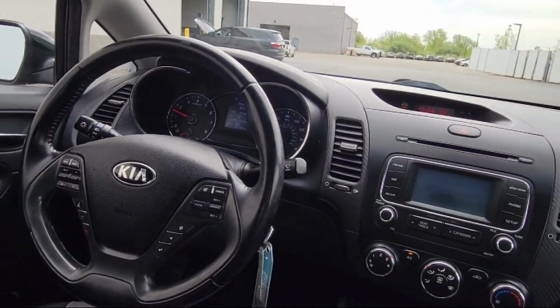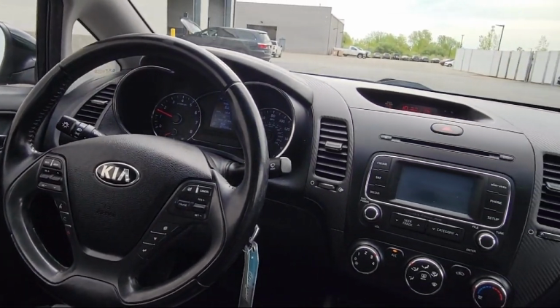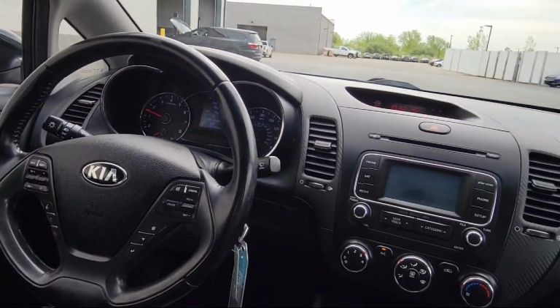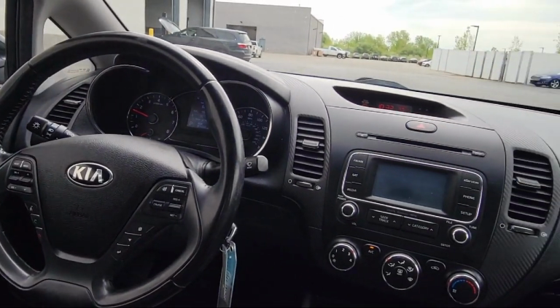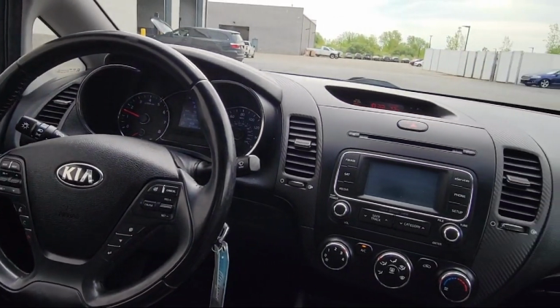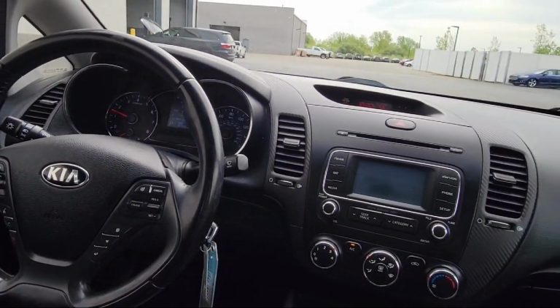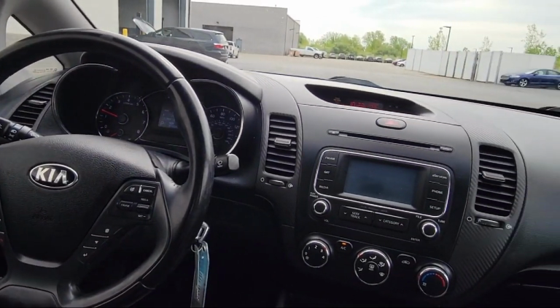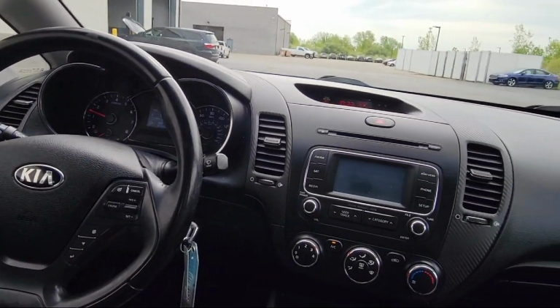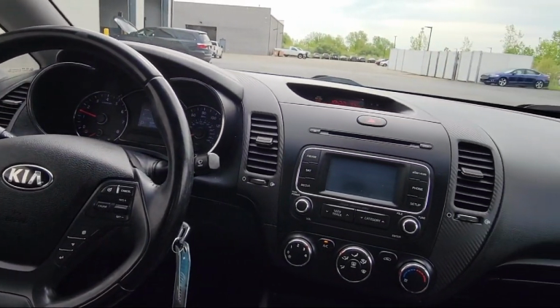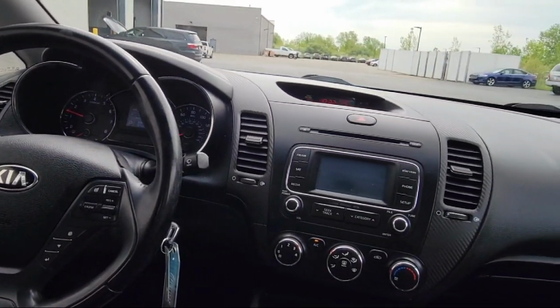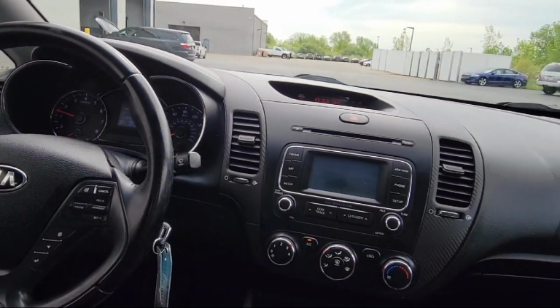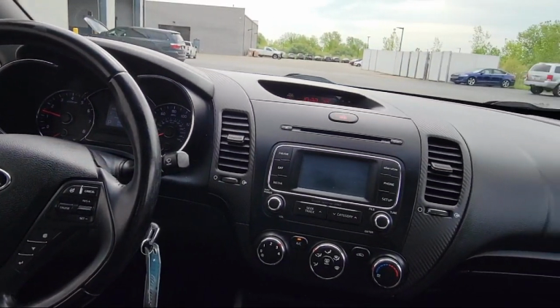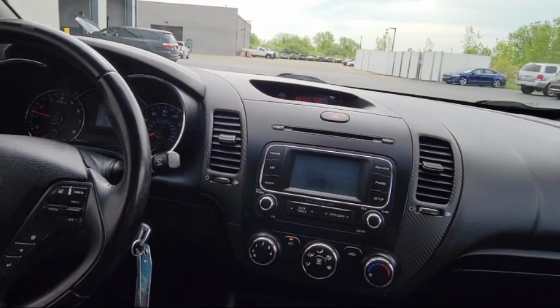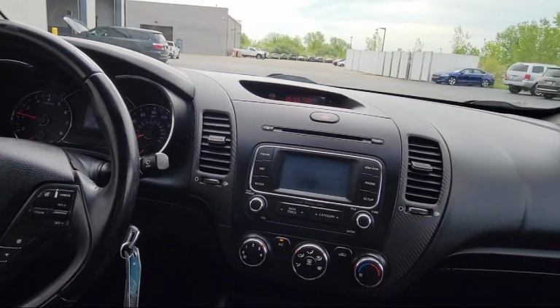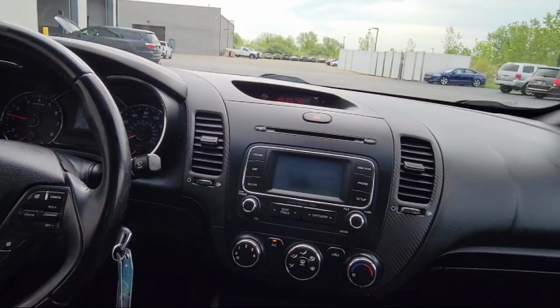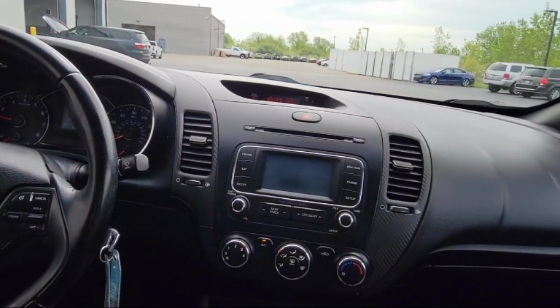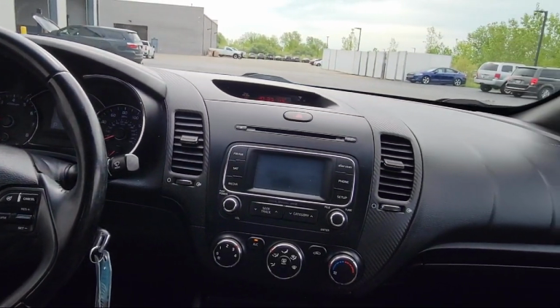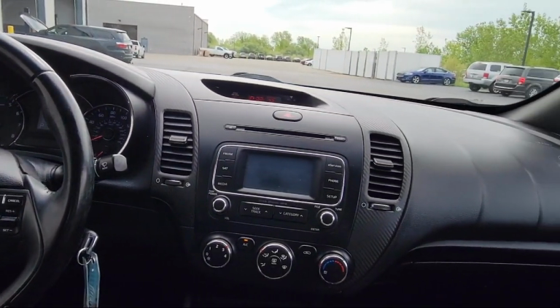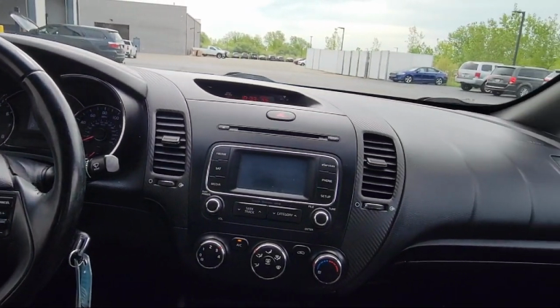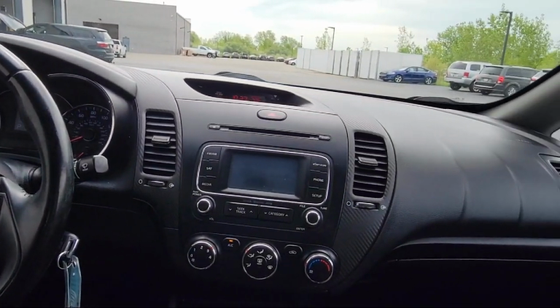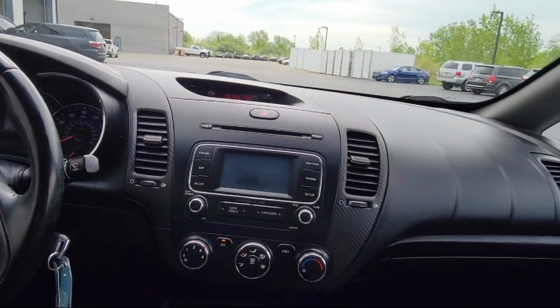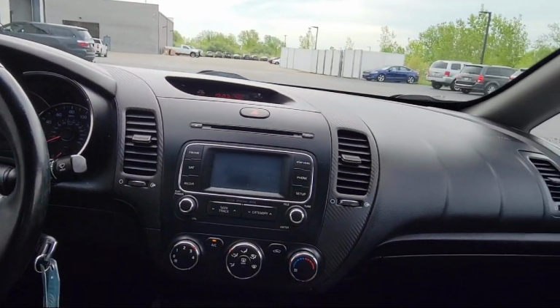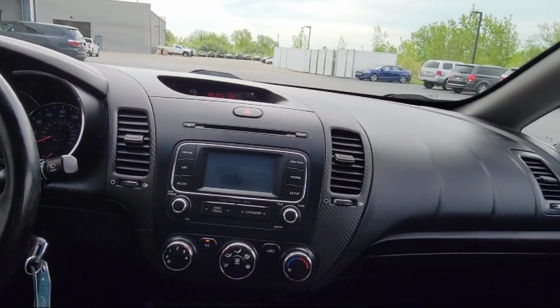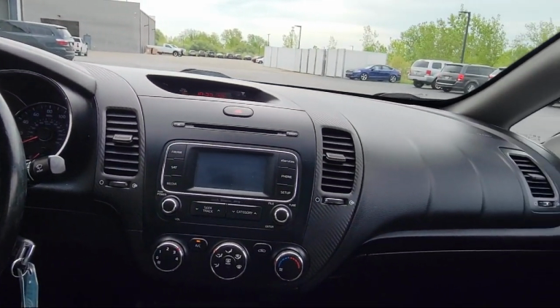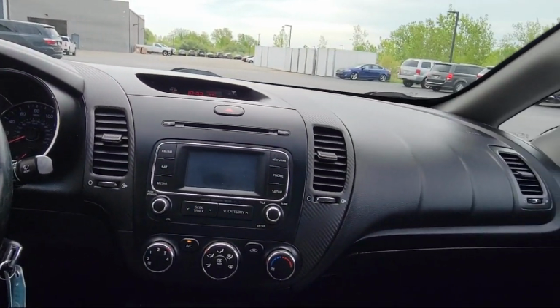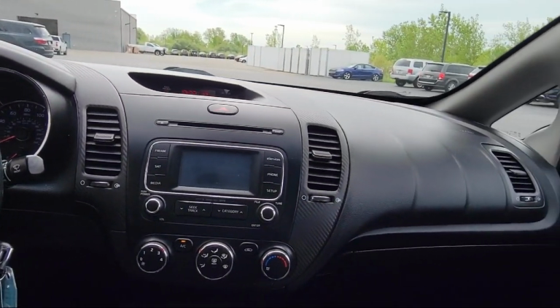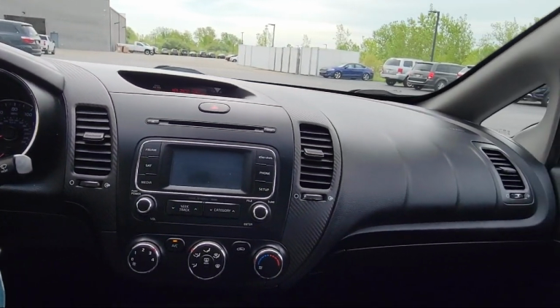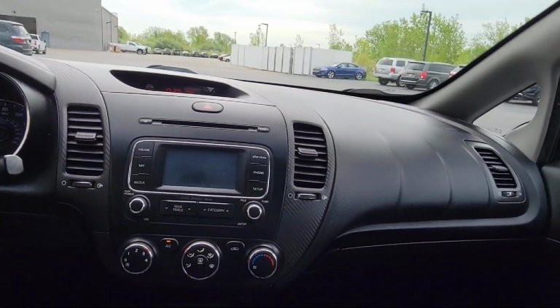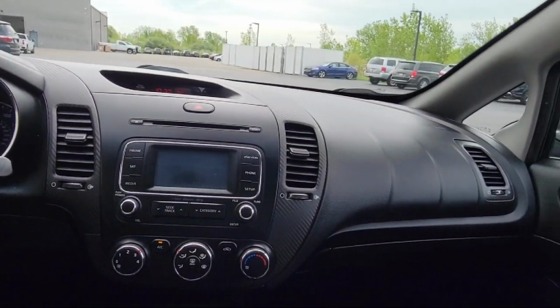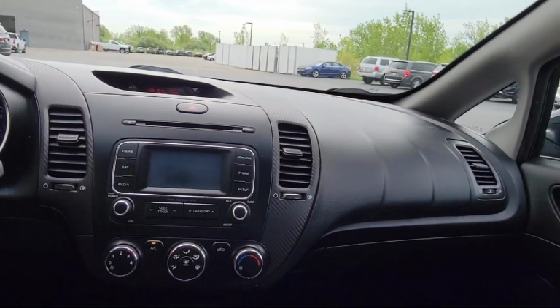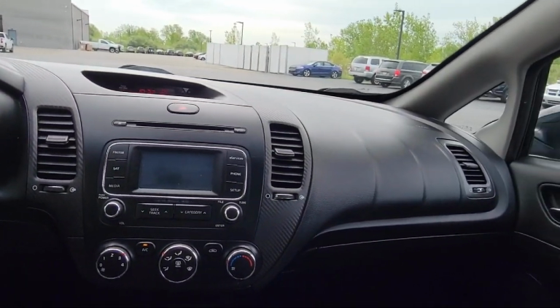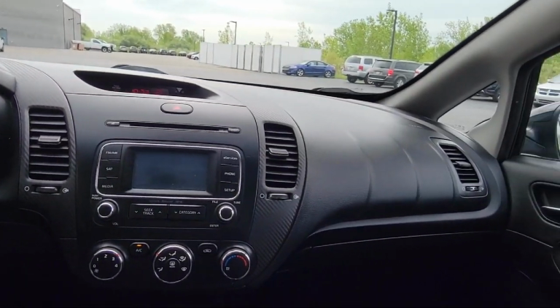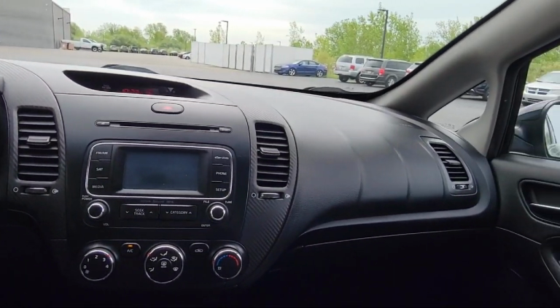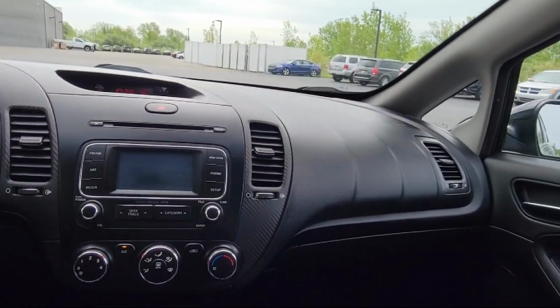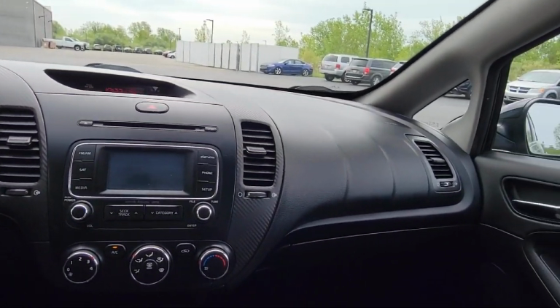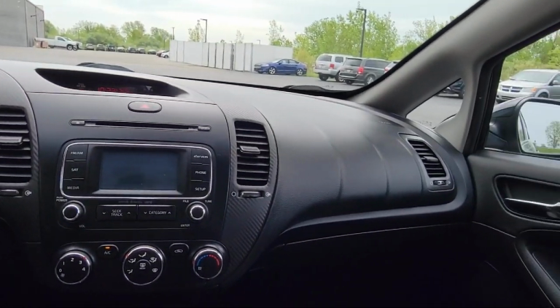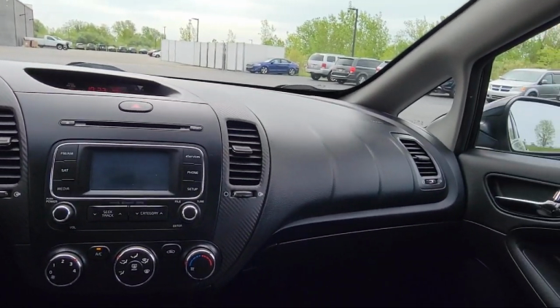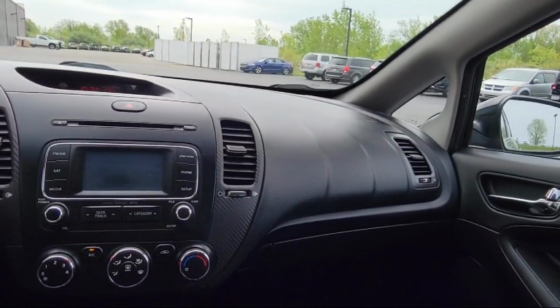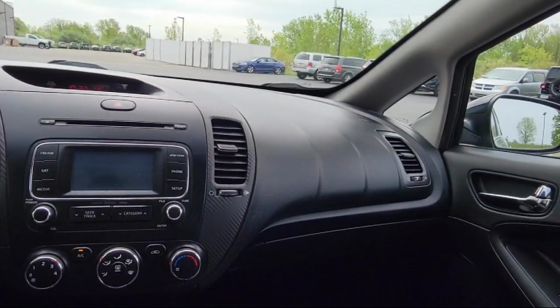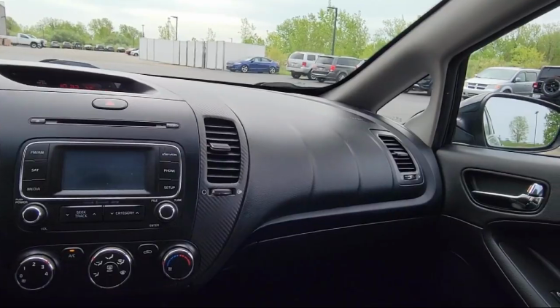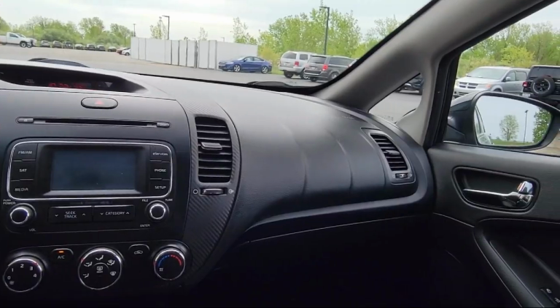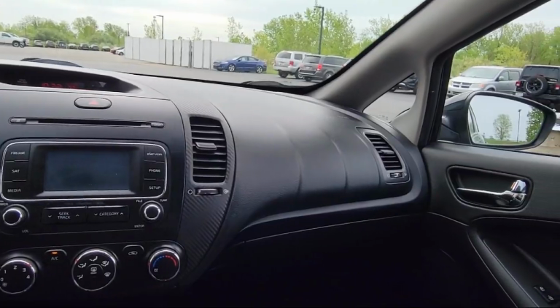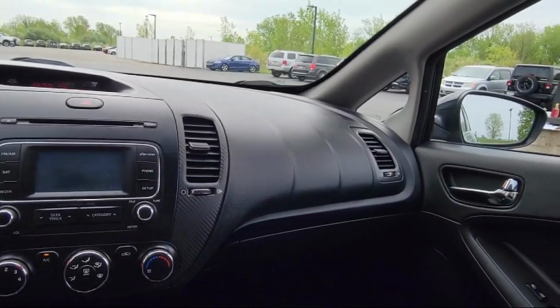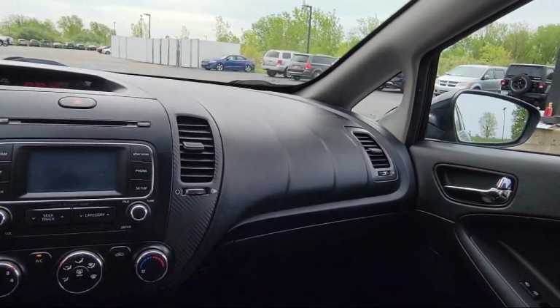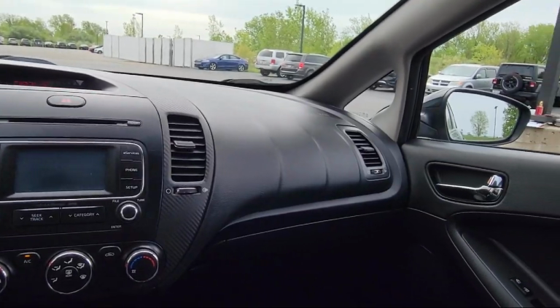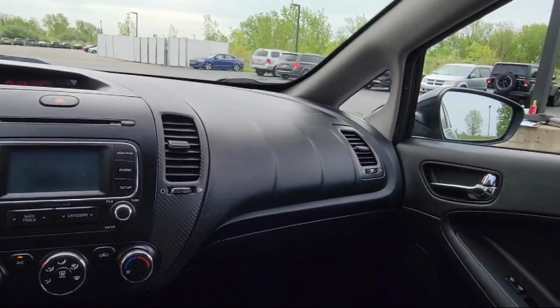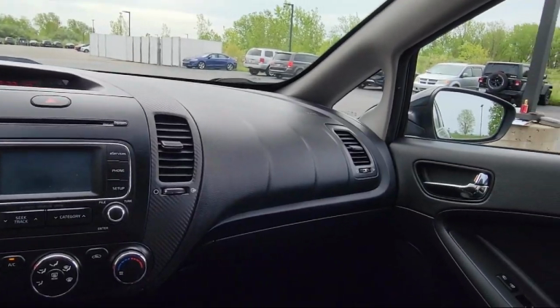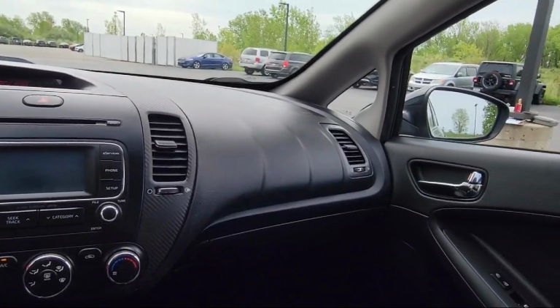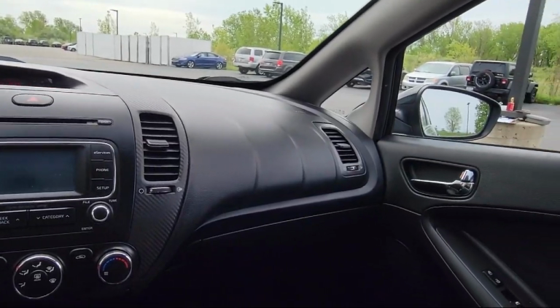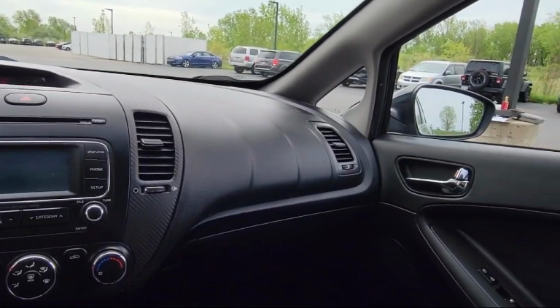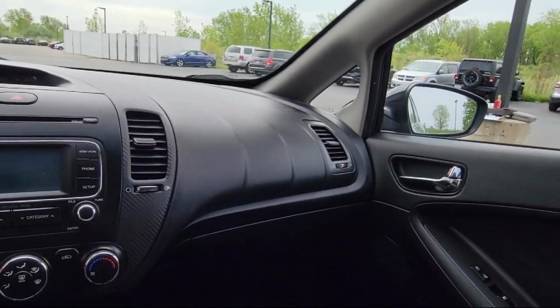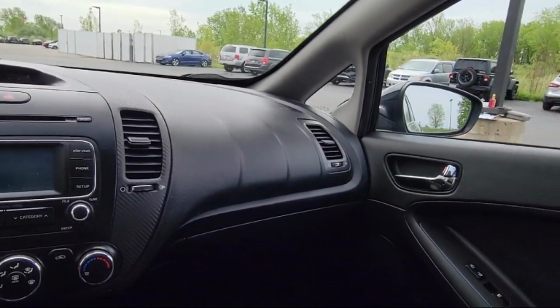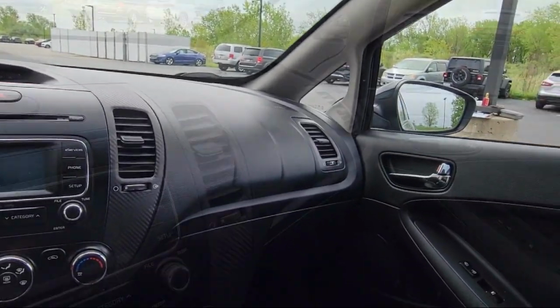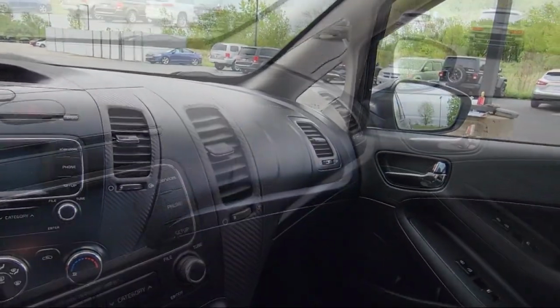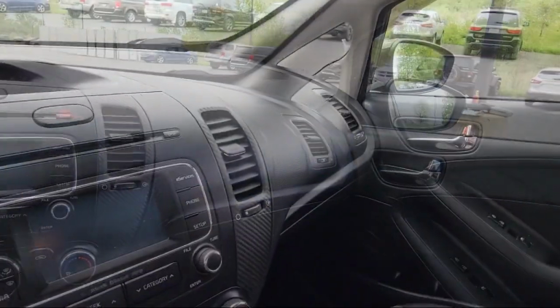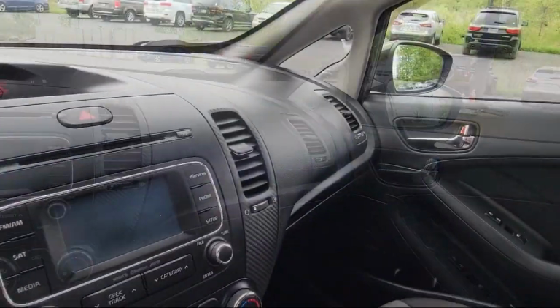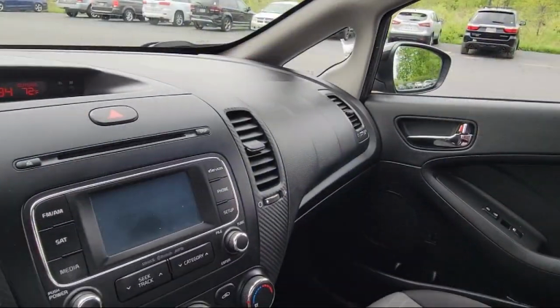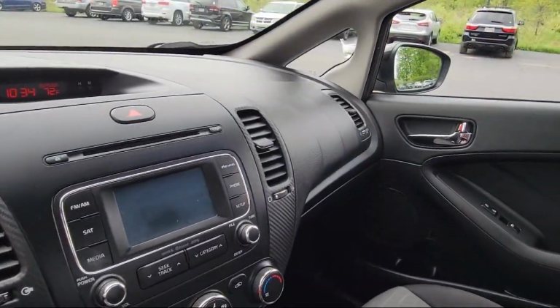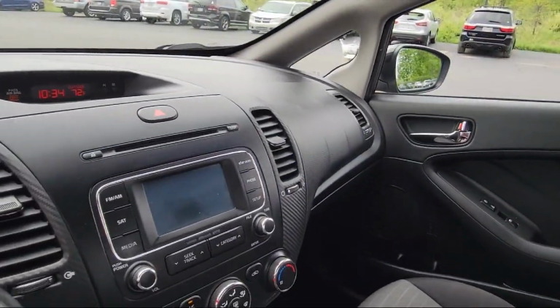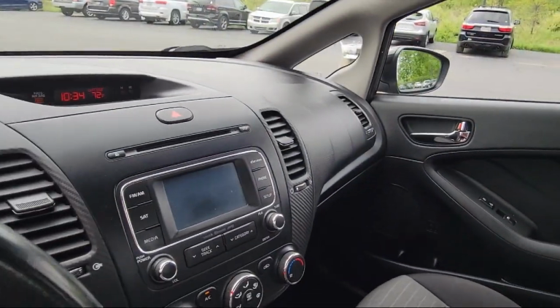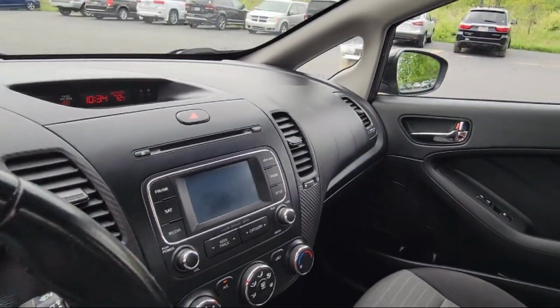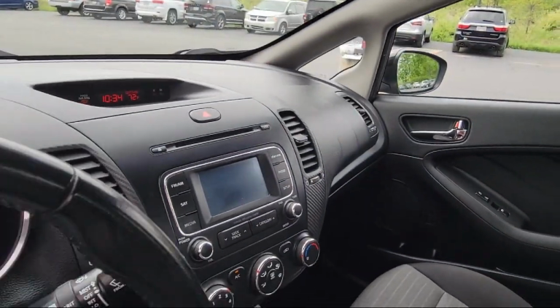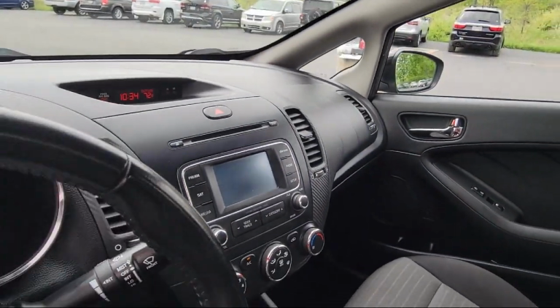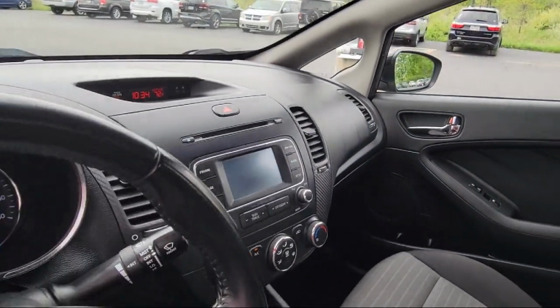Rear seat center armrest, alloy wheels, speed sensing steering, air conditioning, and much more.